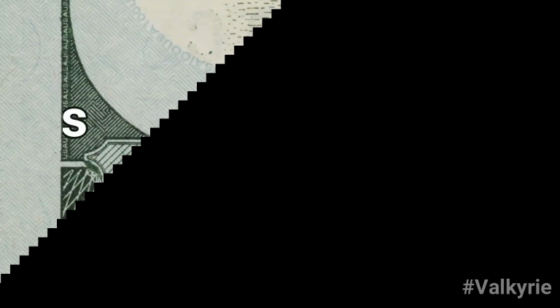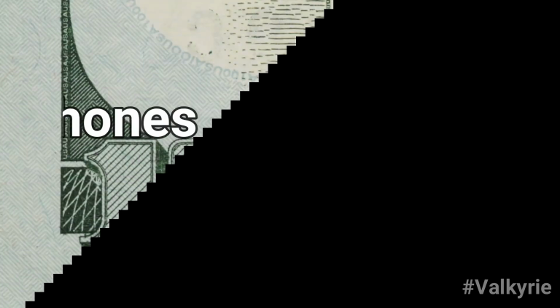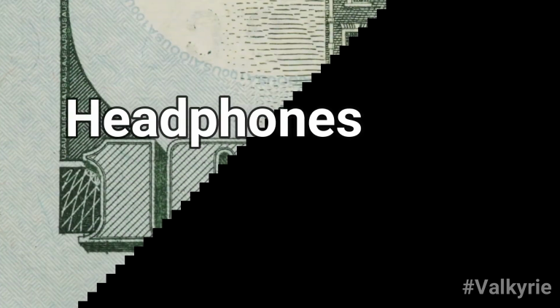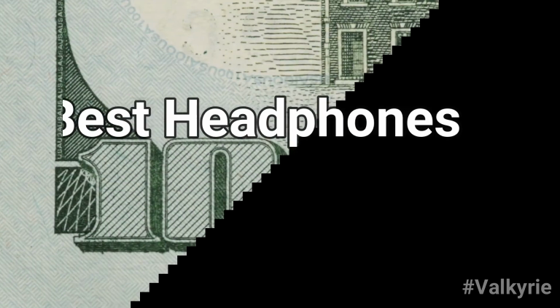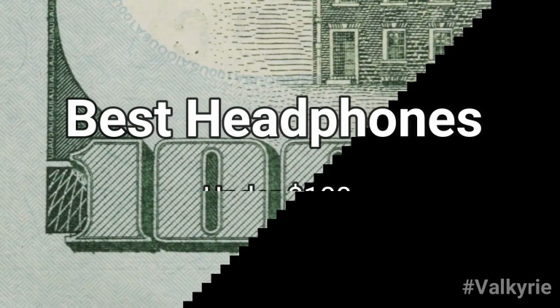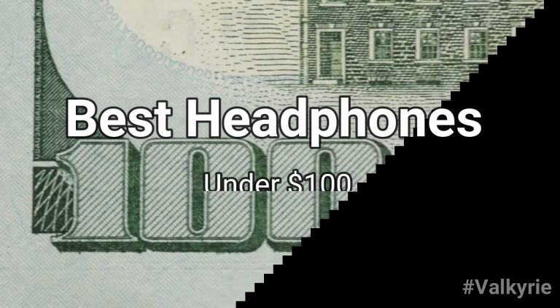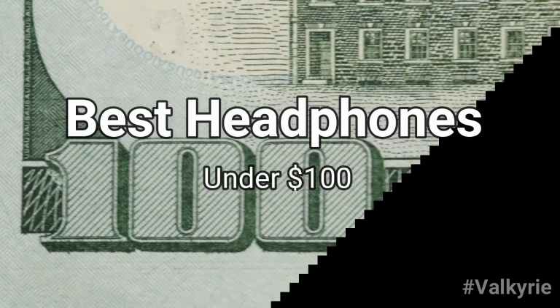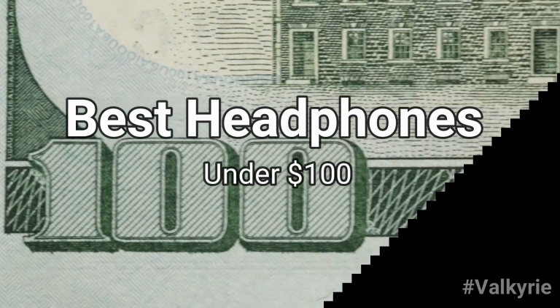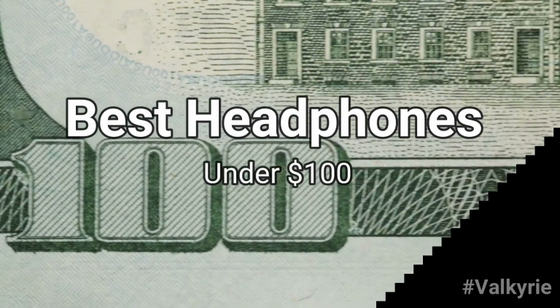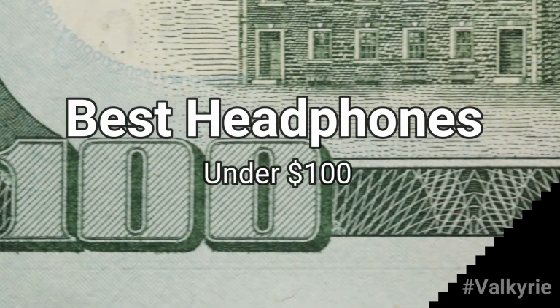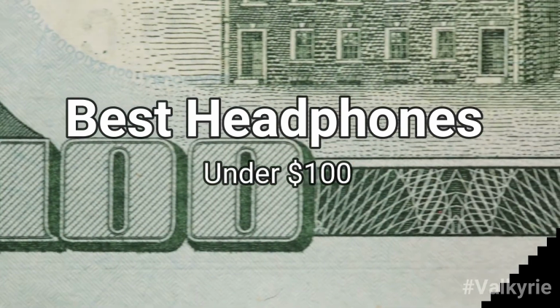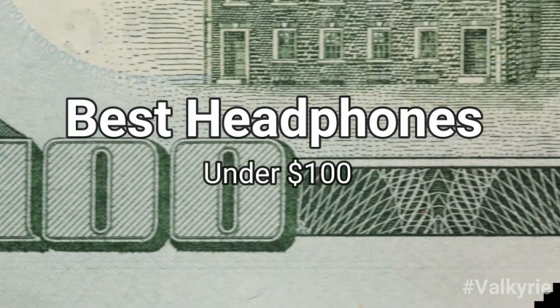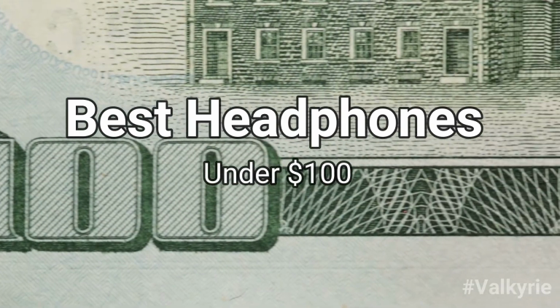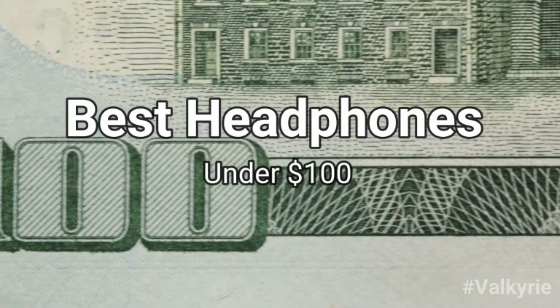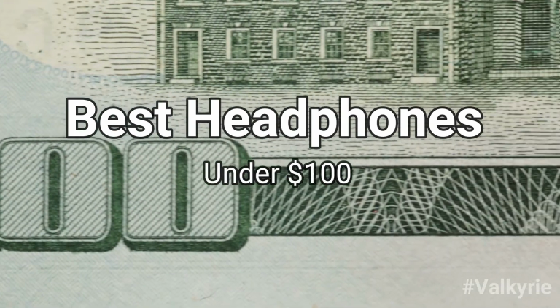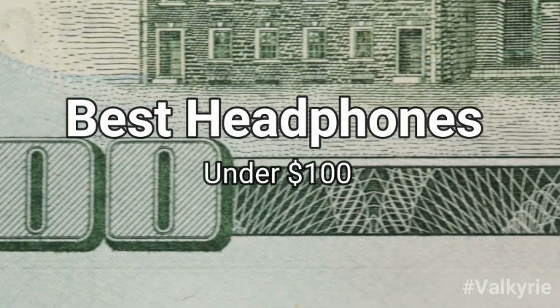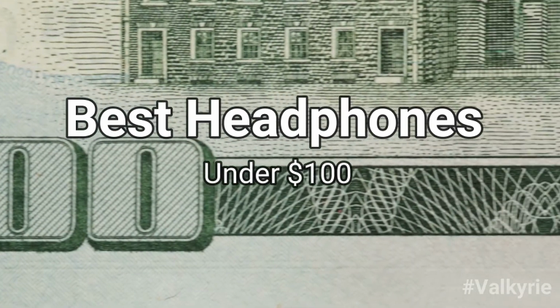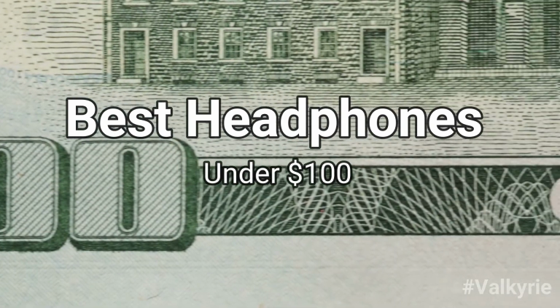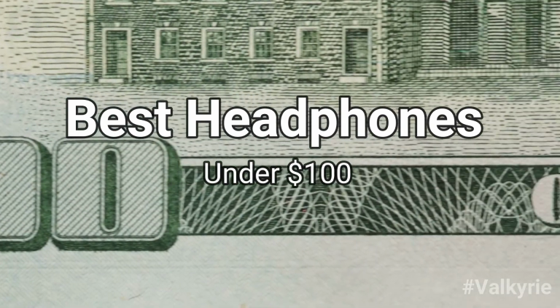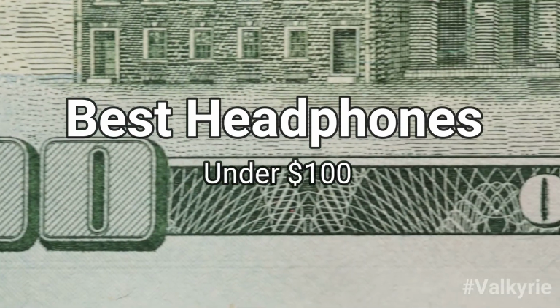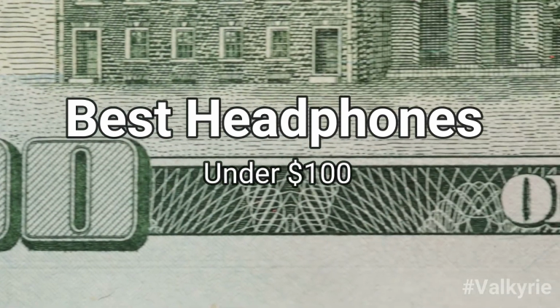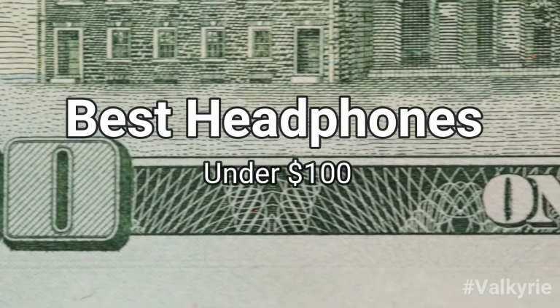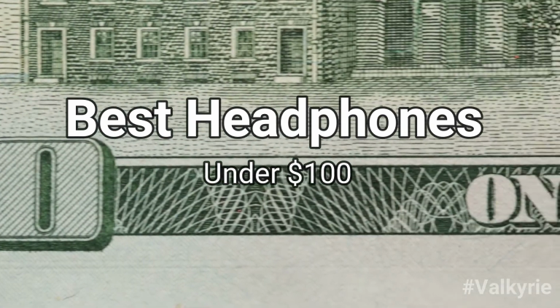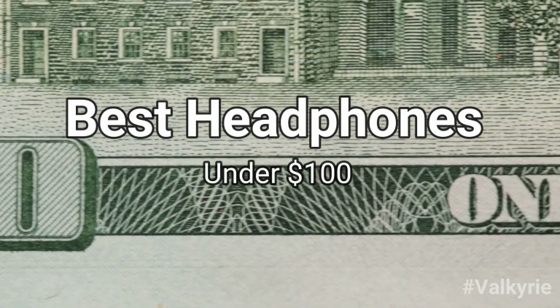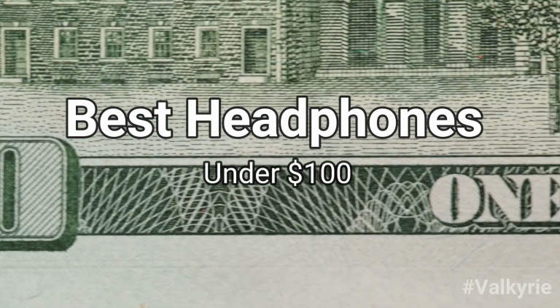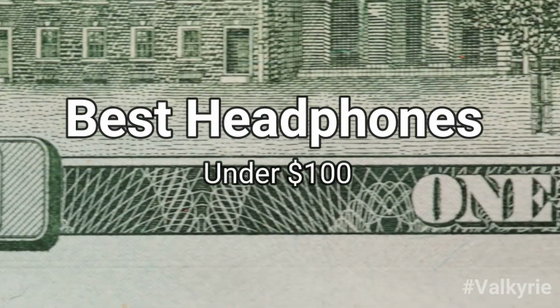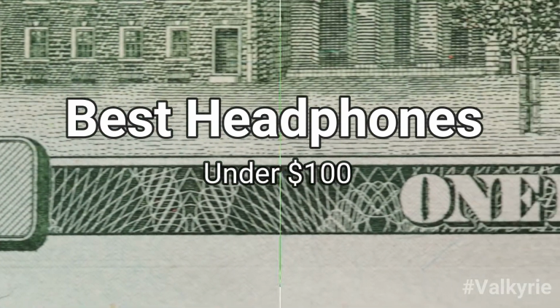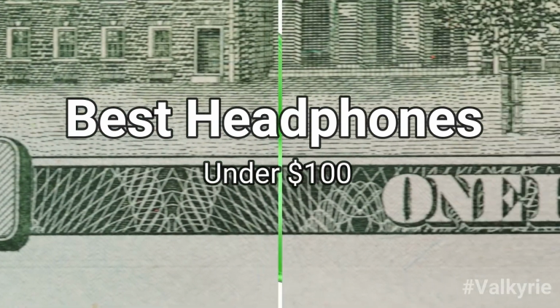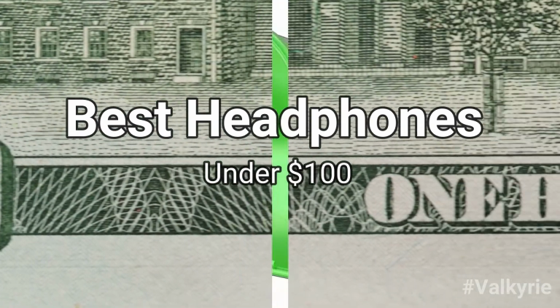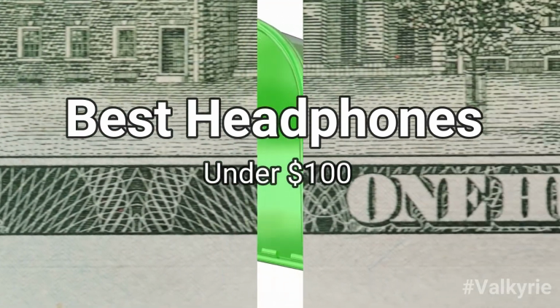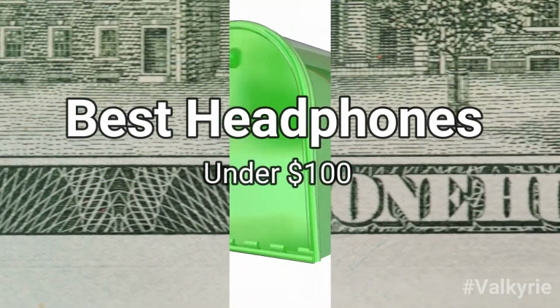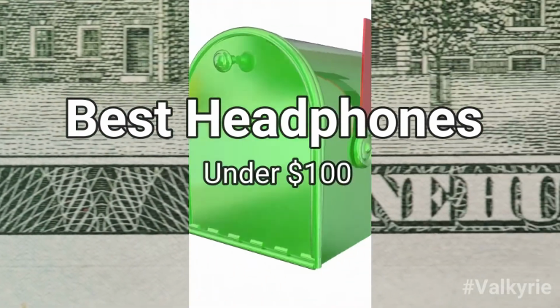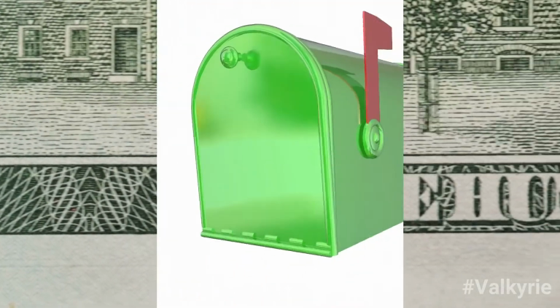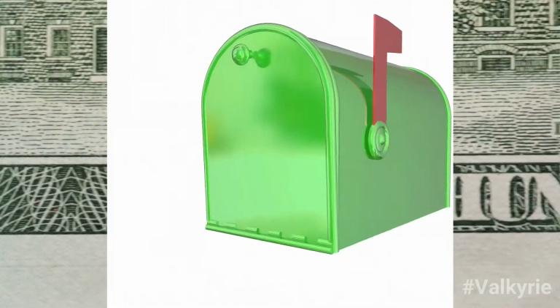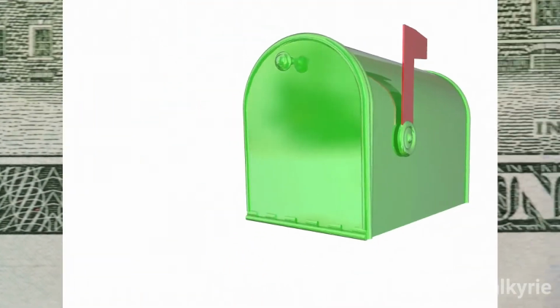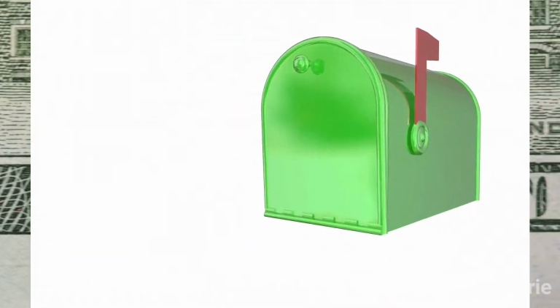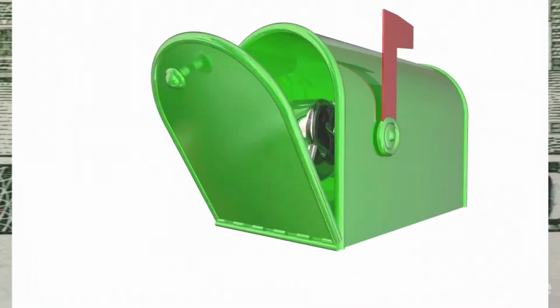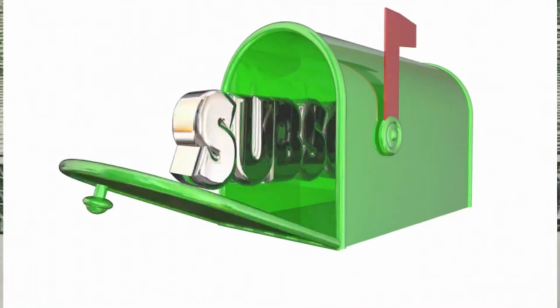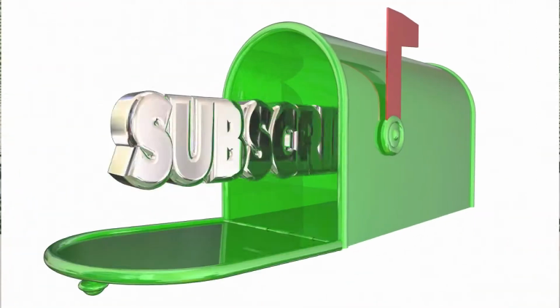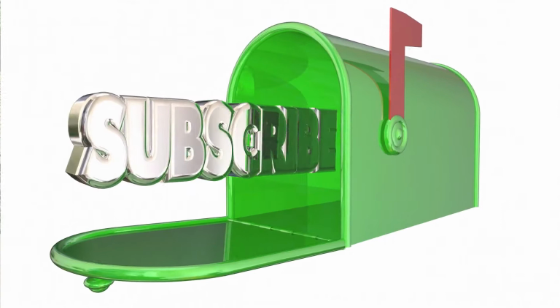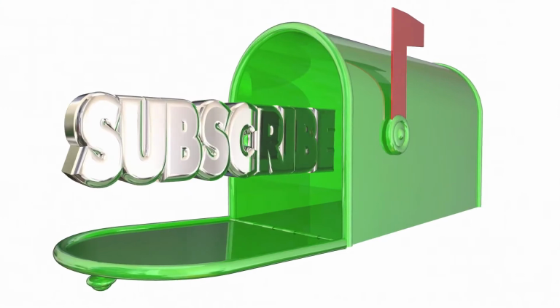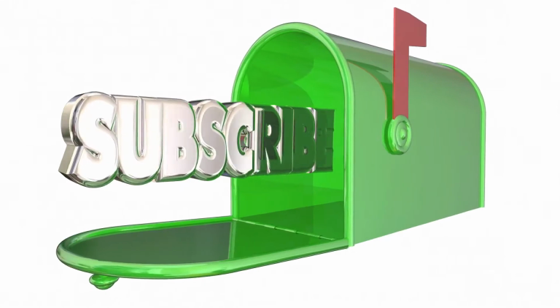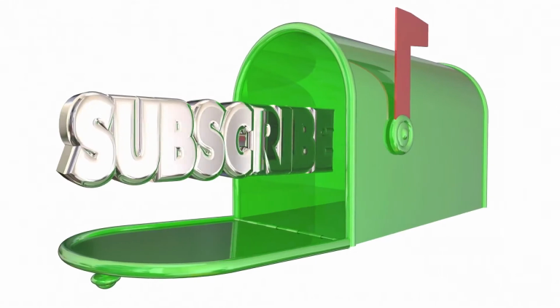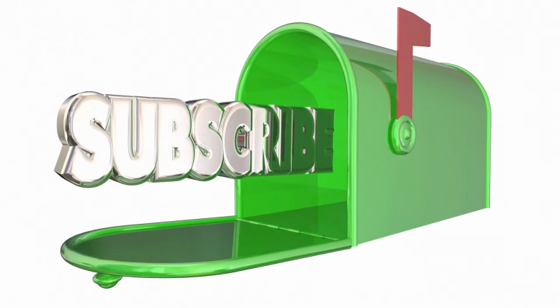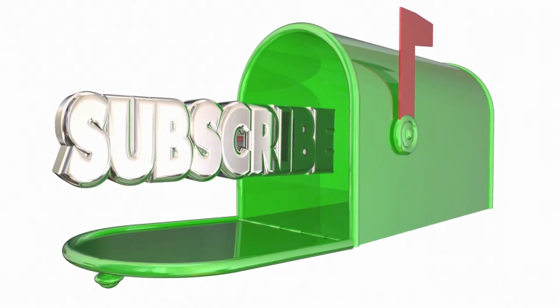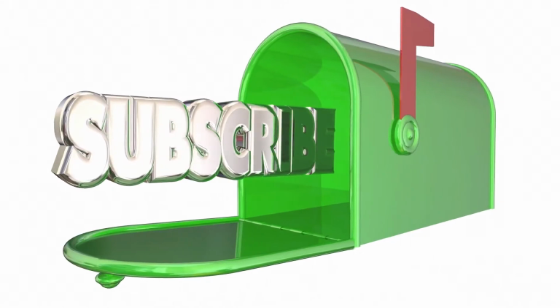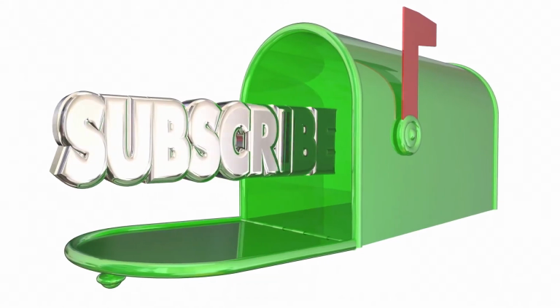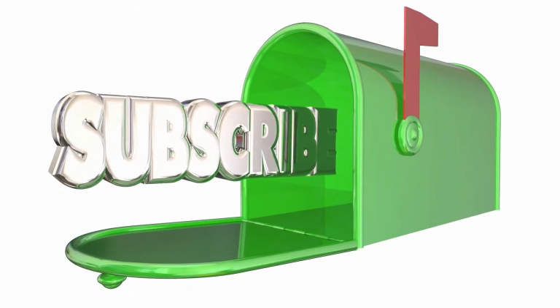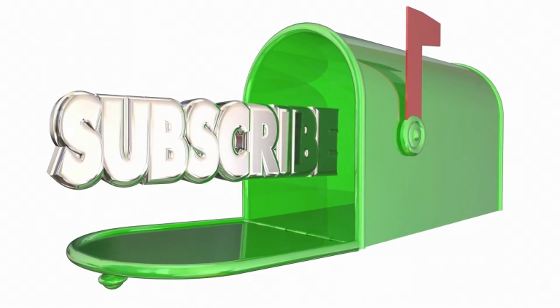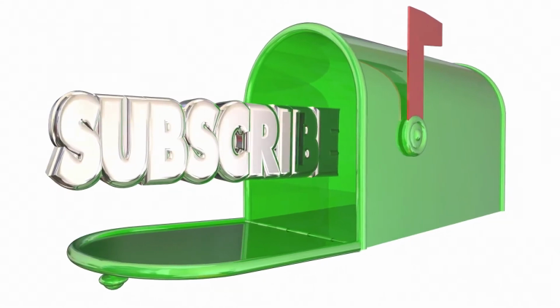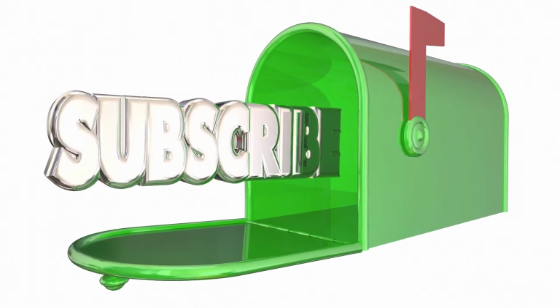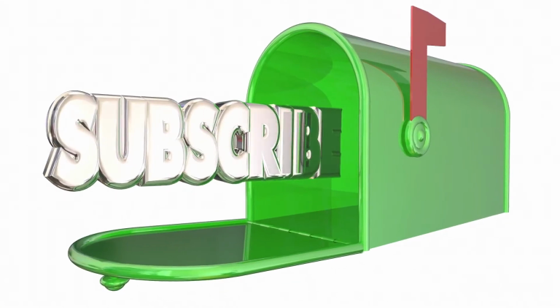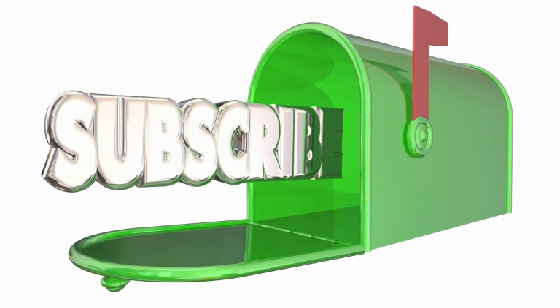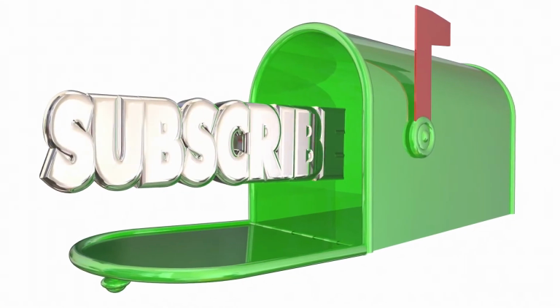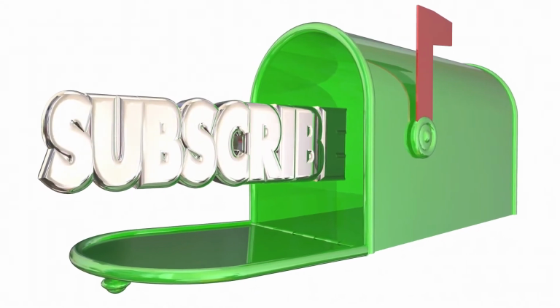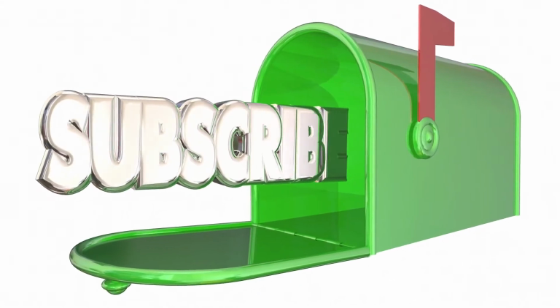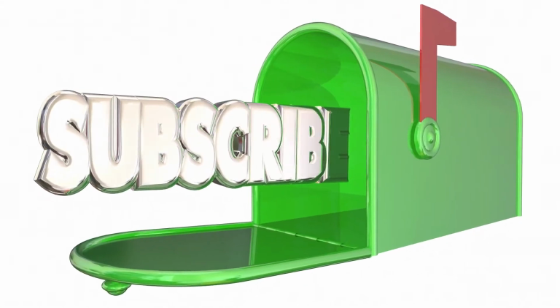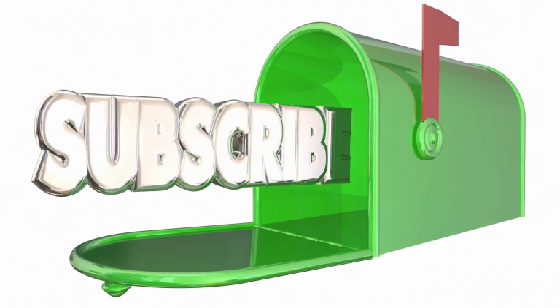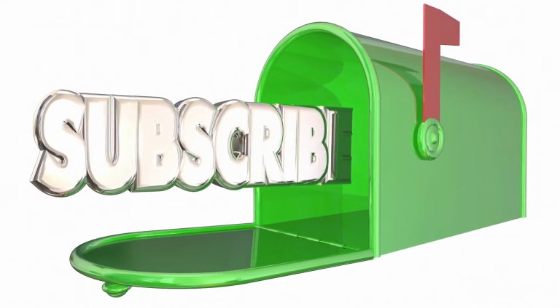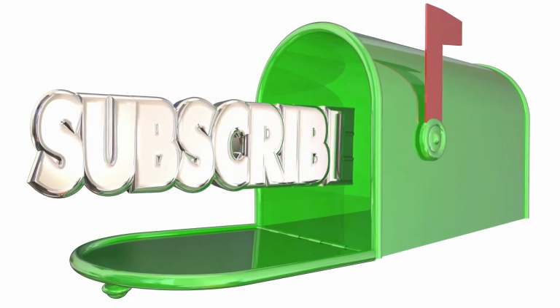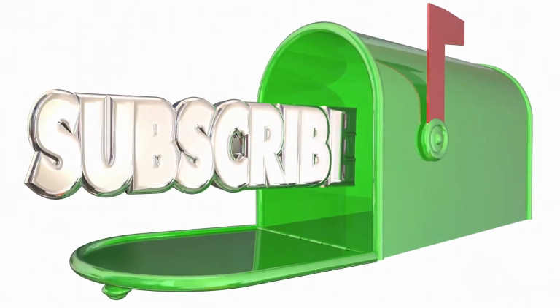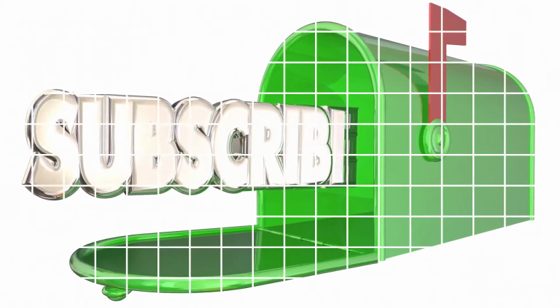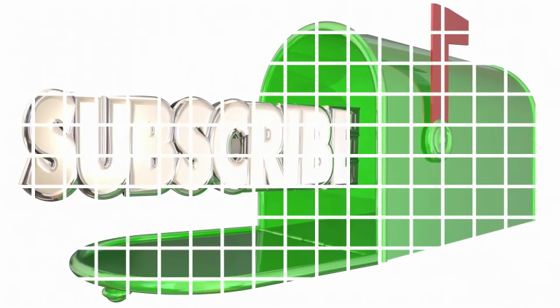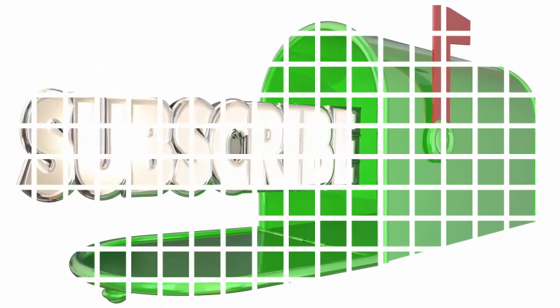The Best Headphones Under $100. If you're new to this channel, please subscribe and turn the notifications on.